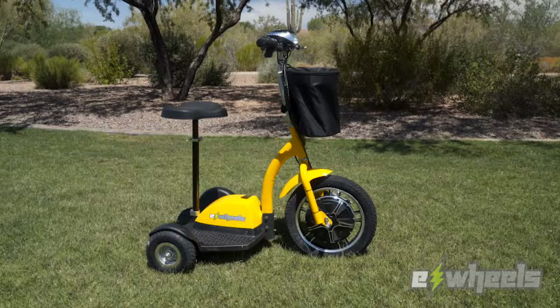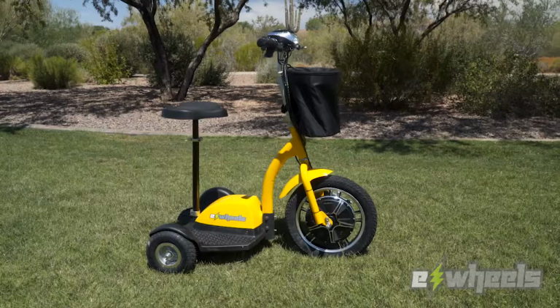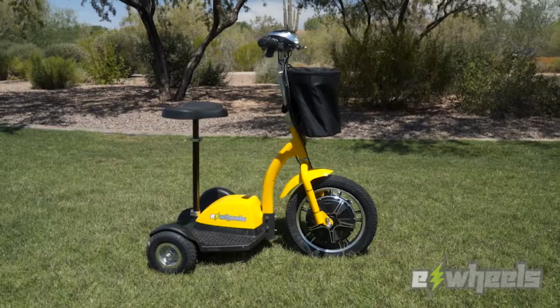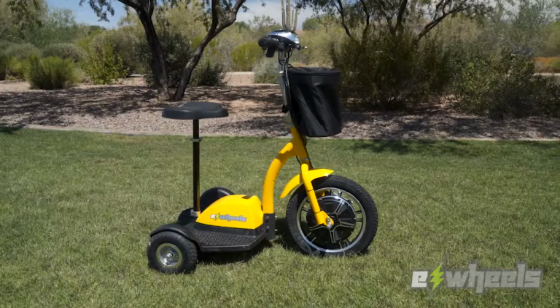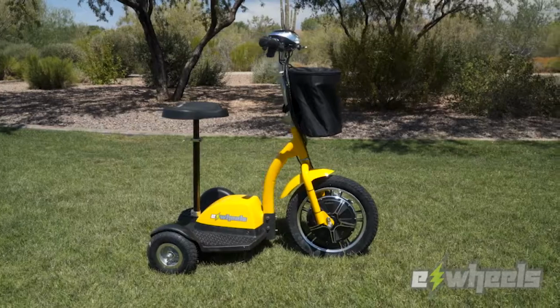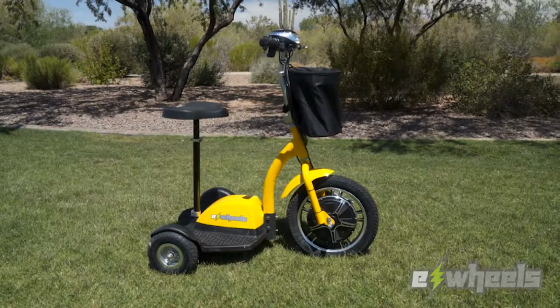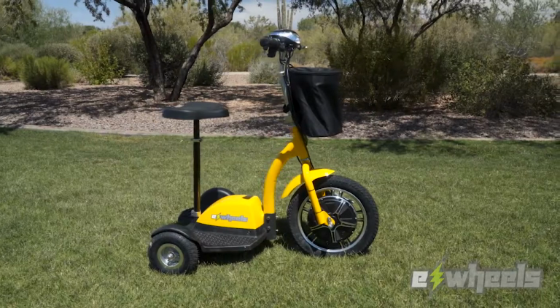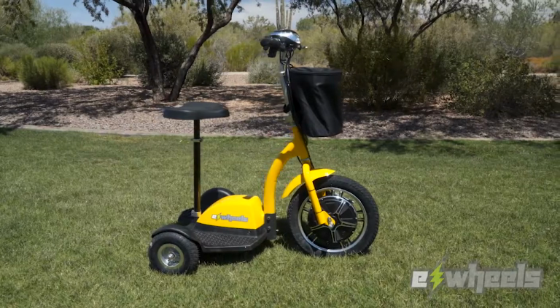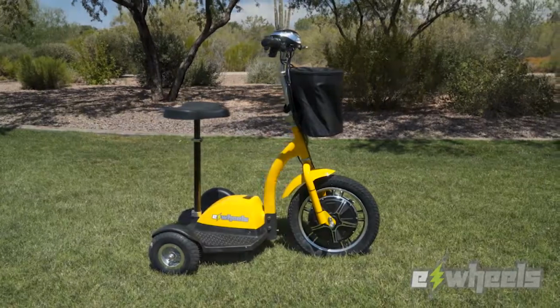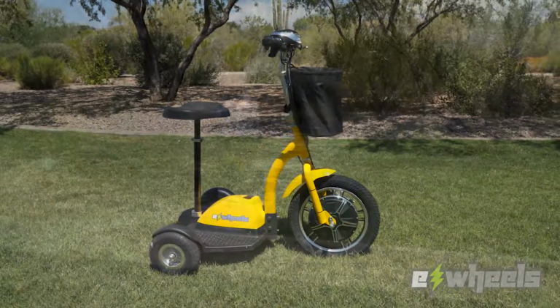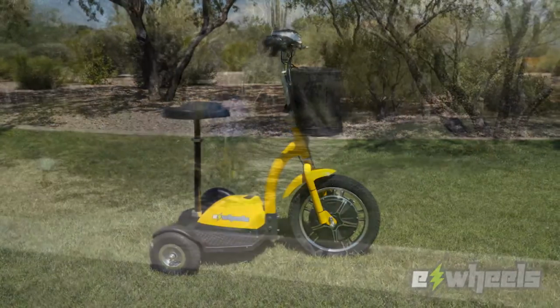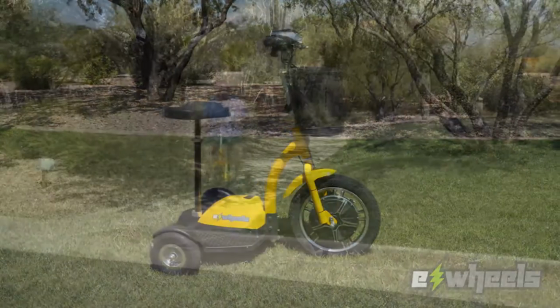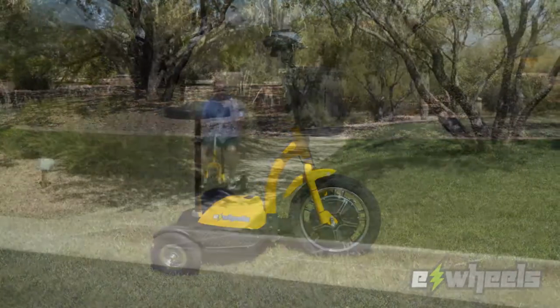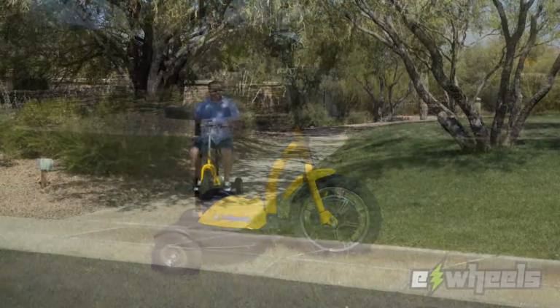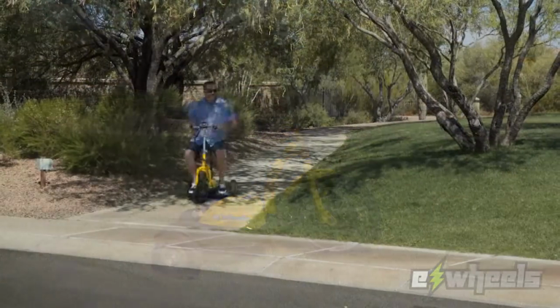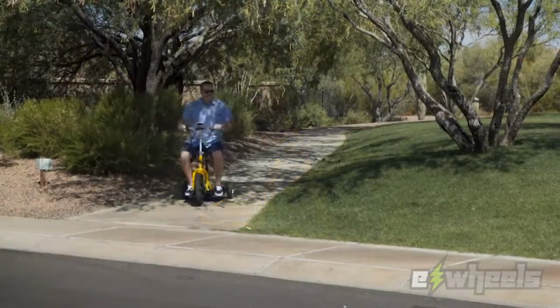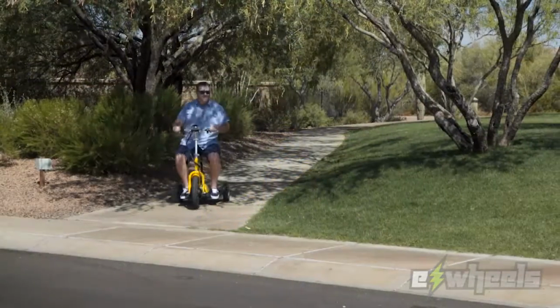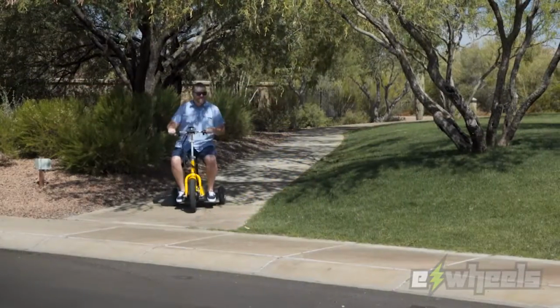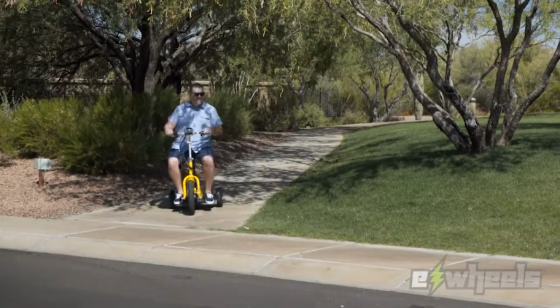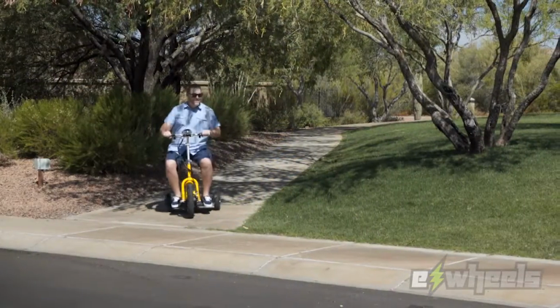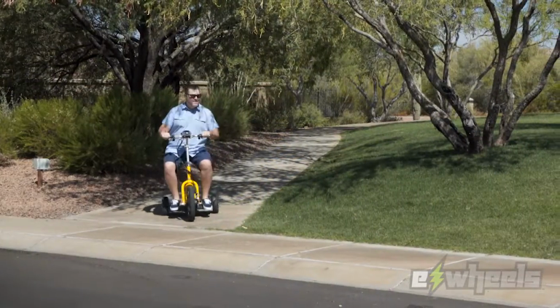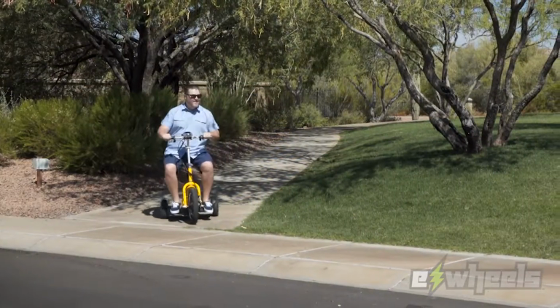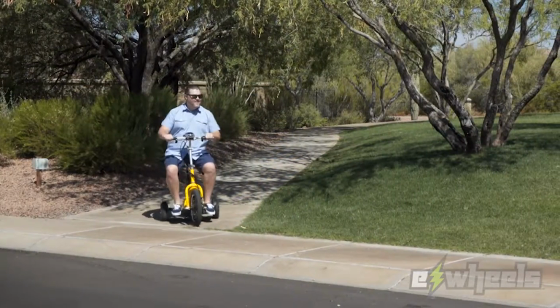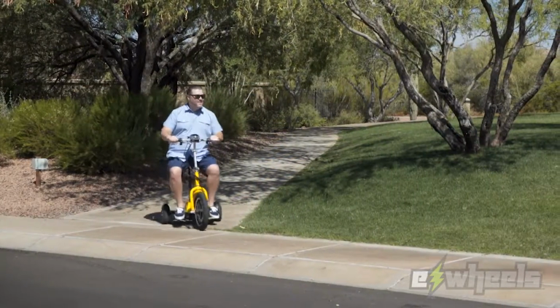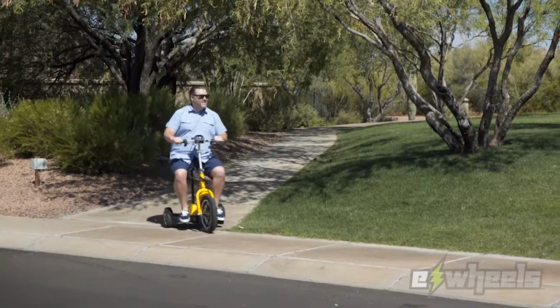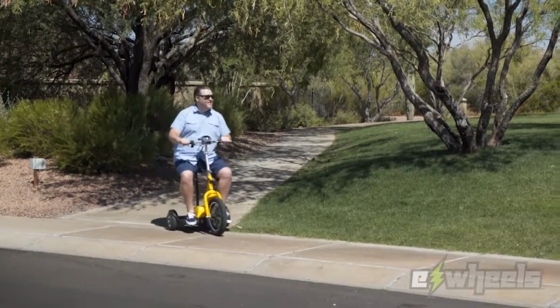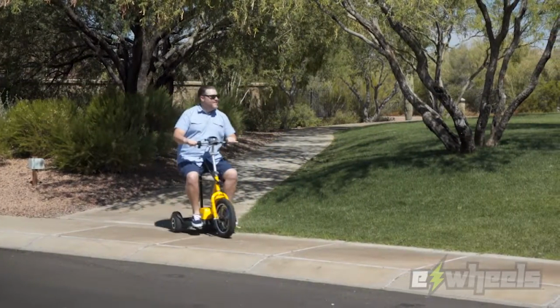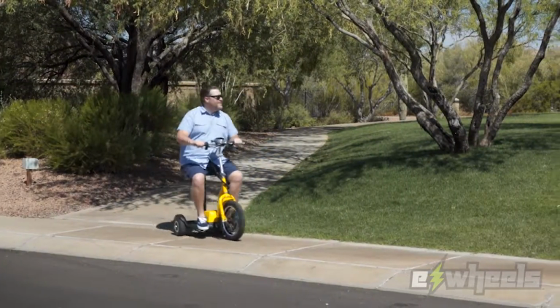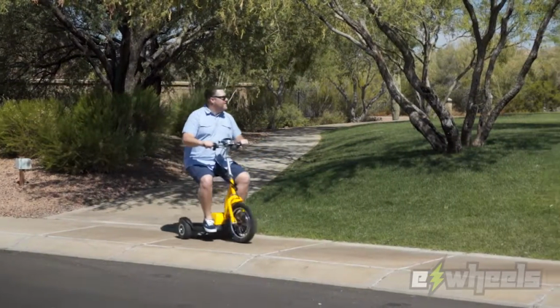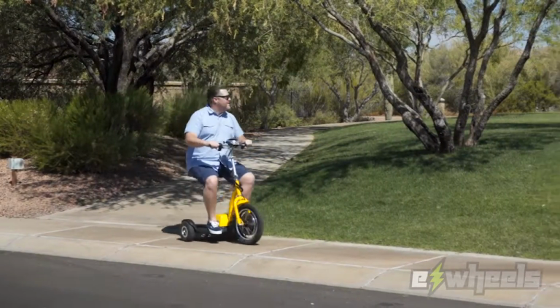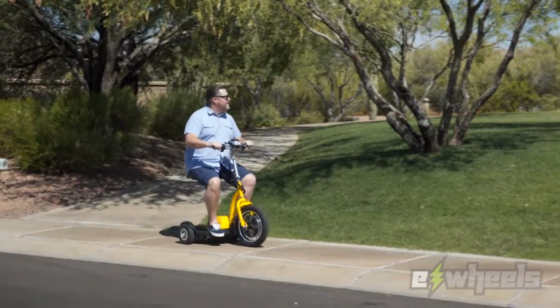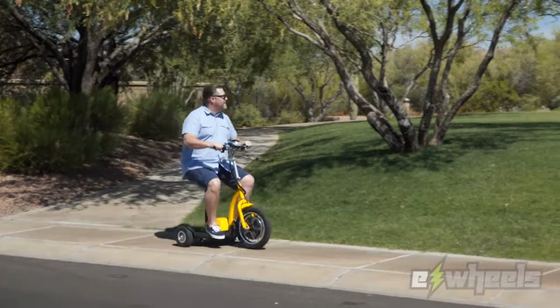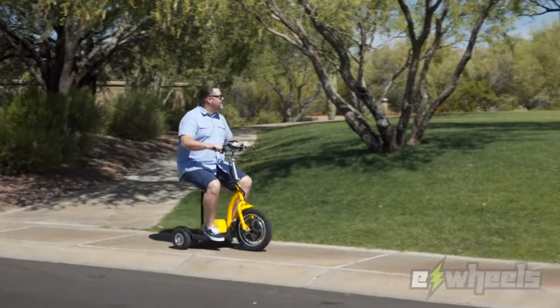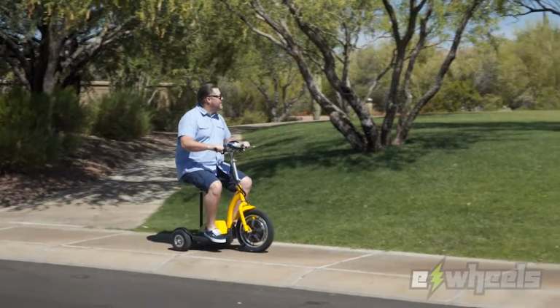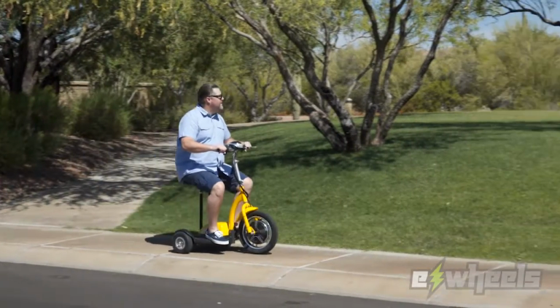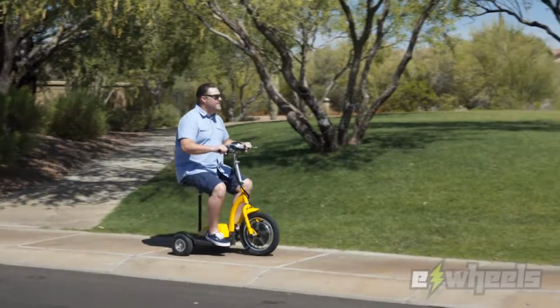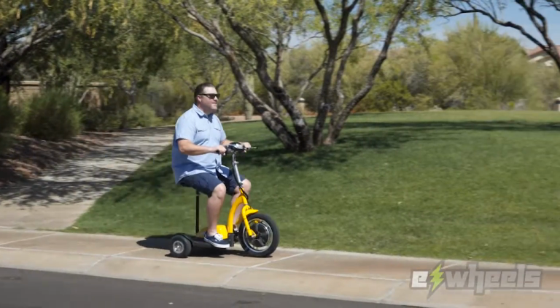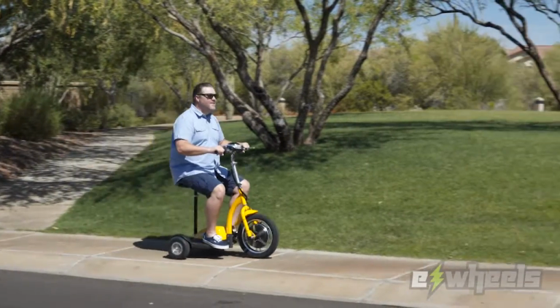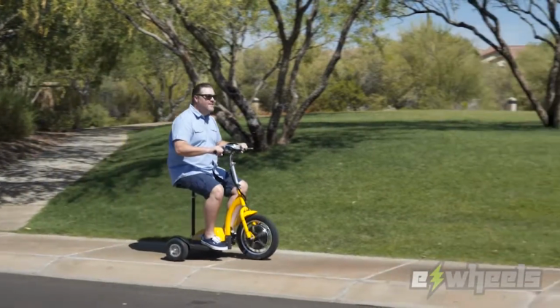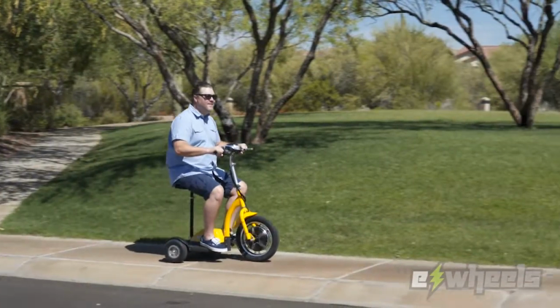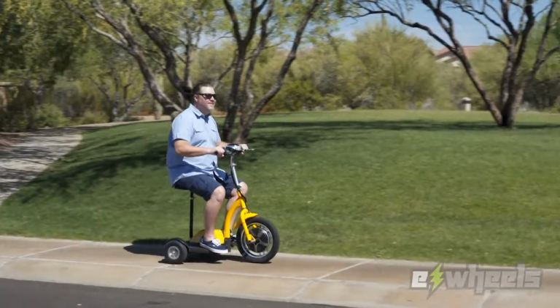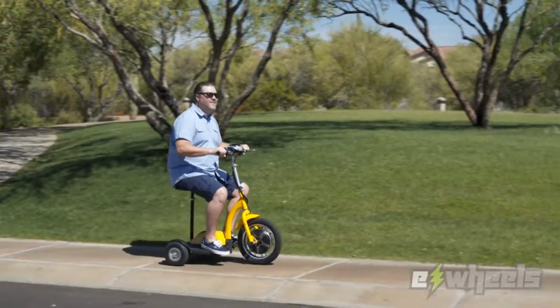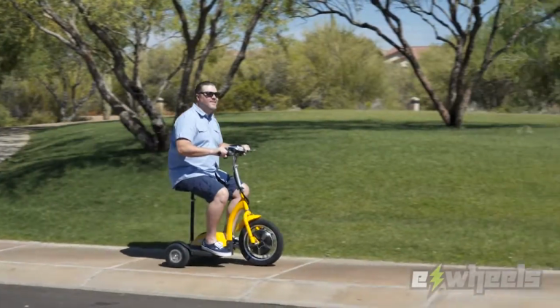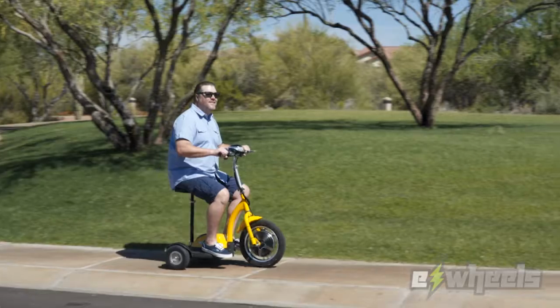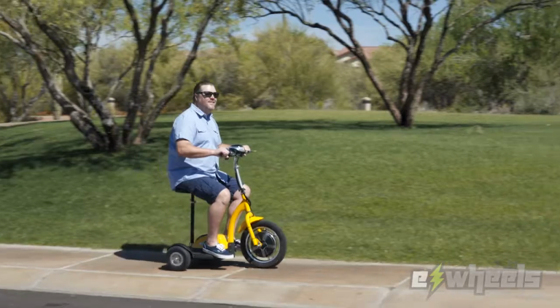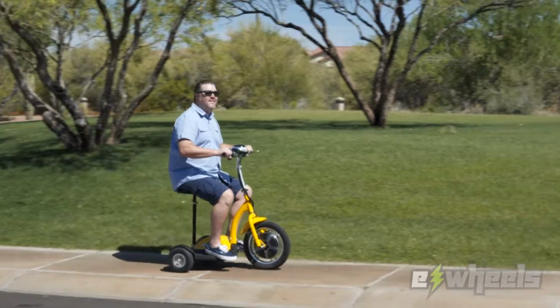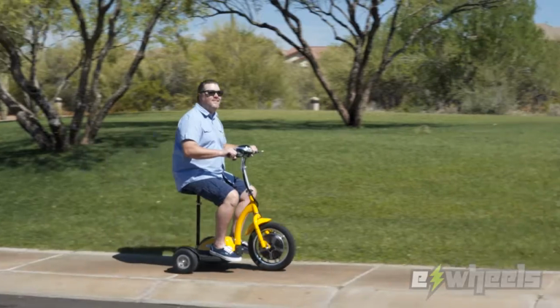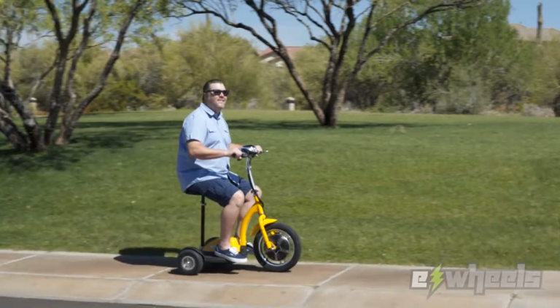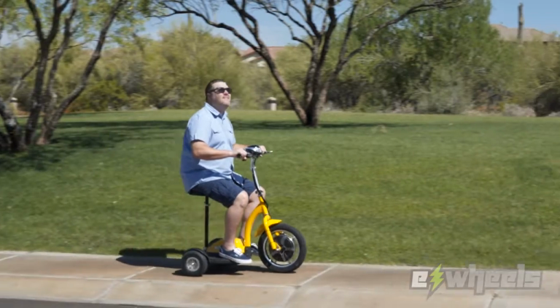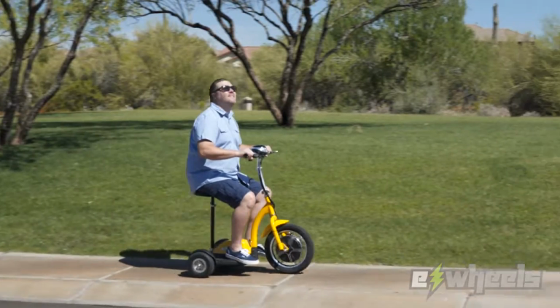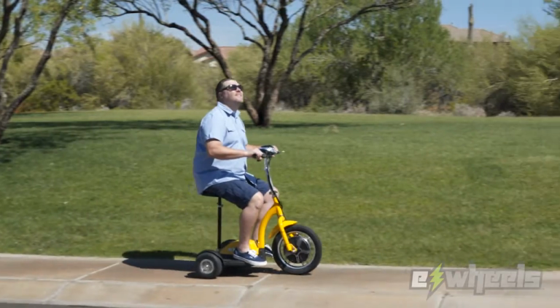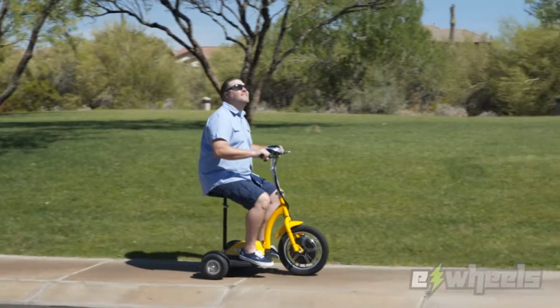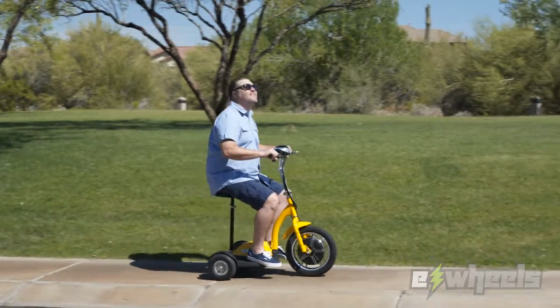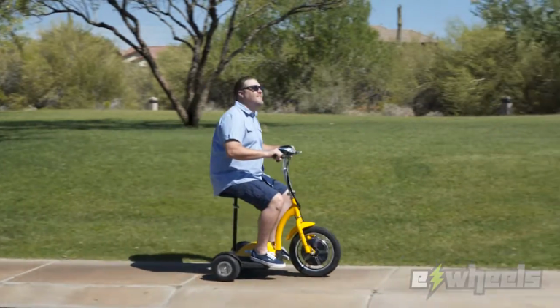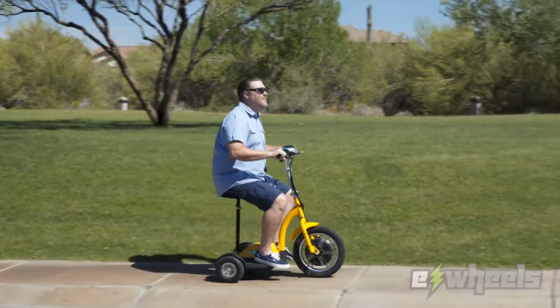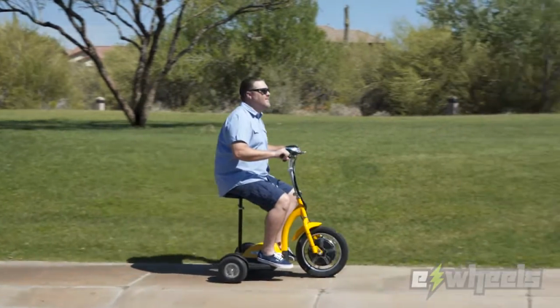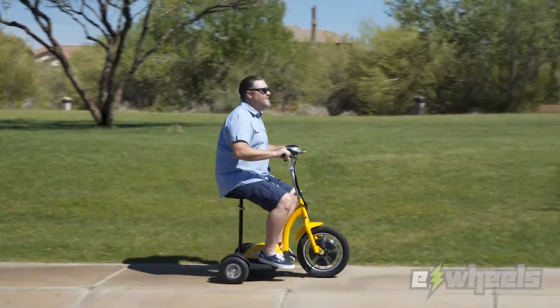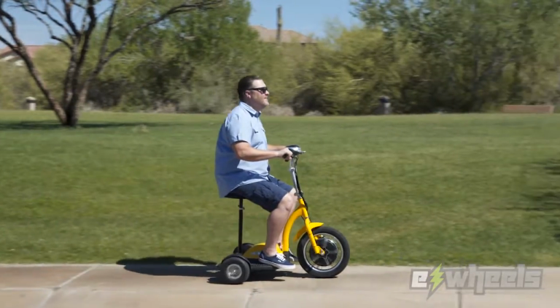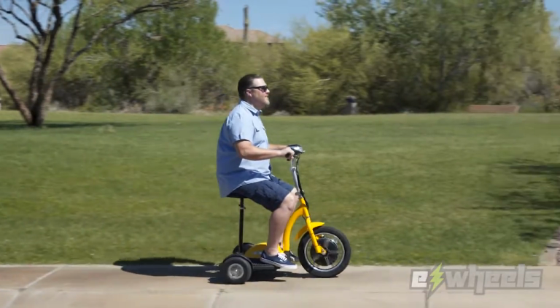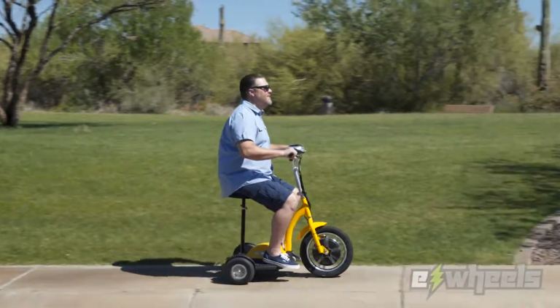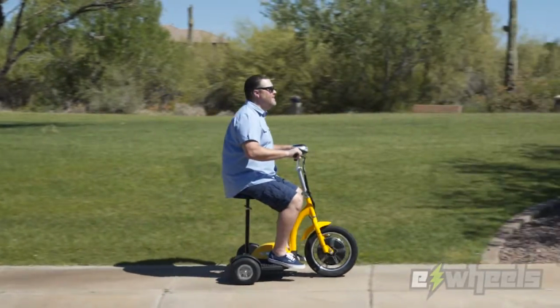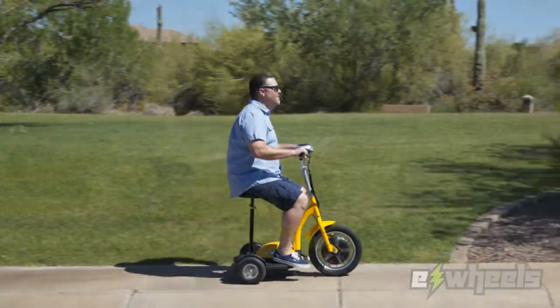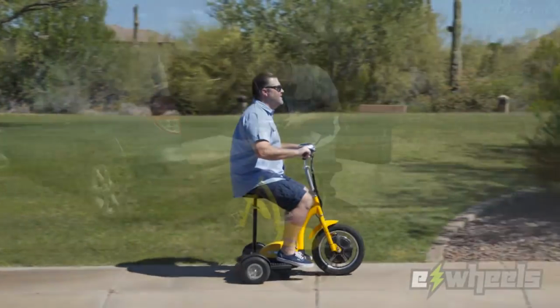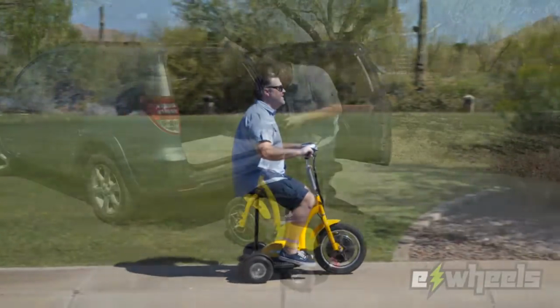Small but mighty, our stand and ride can easily hold up to 300 pounds and will reach a top speed of 15 miles per hour.